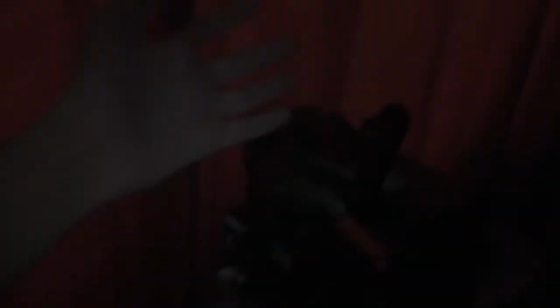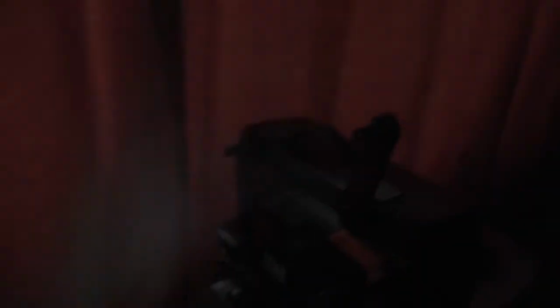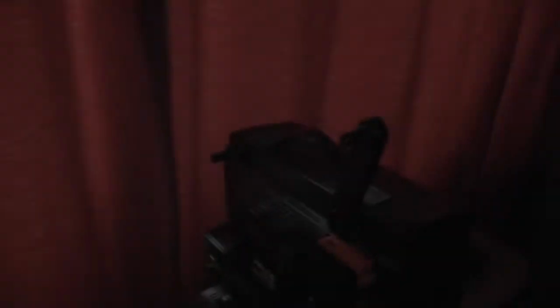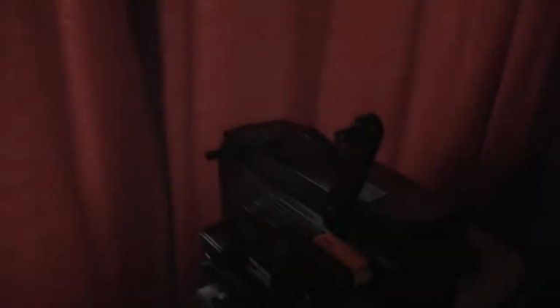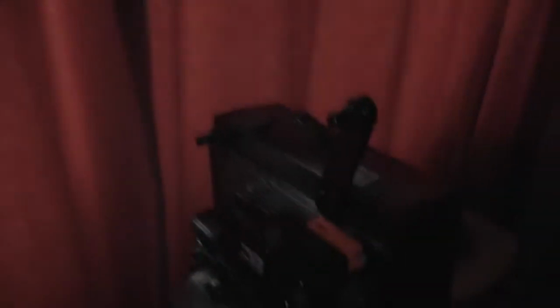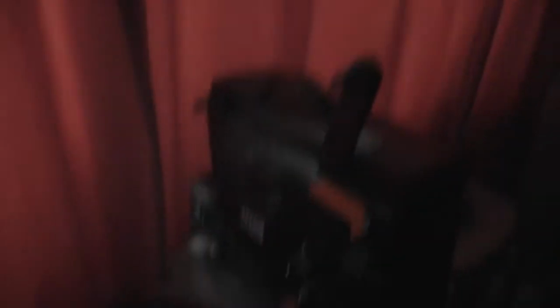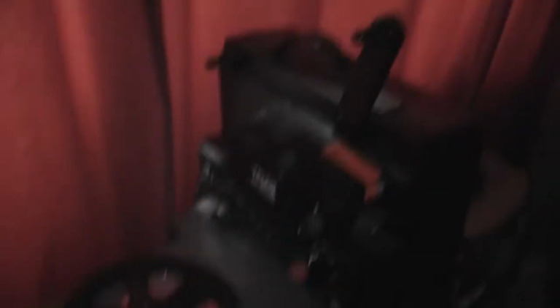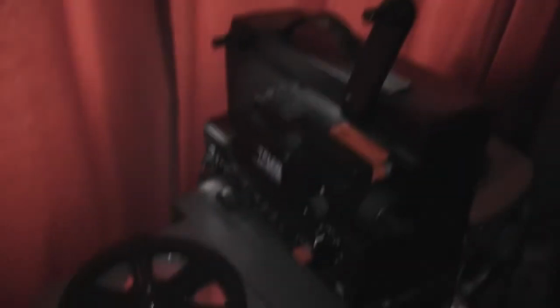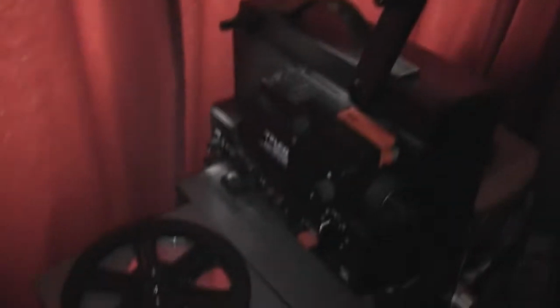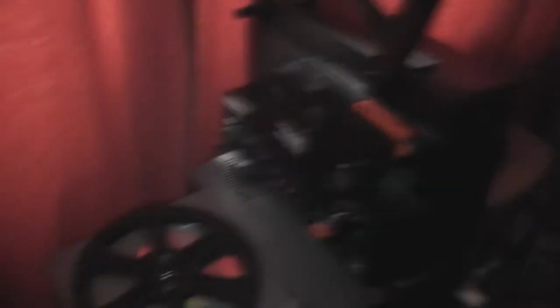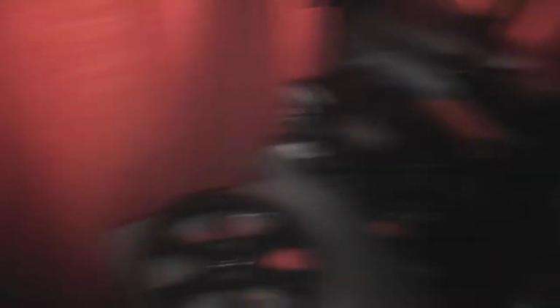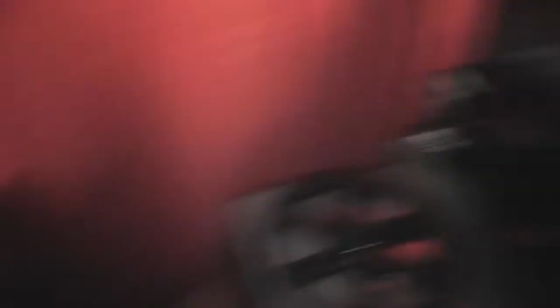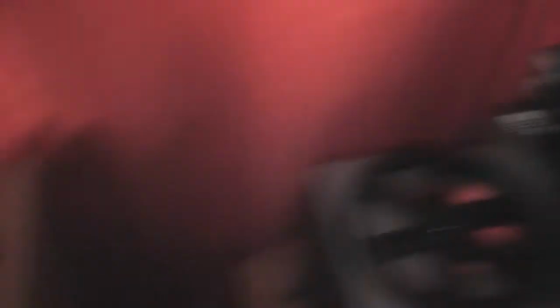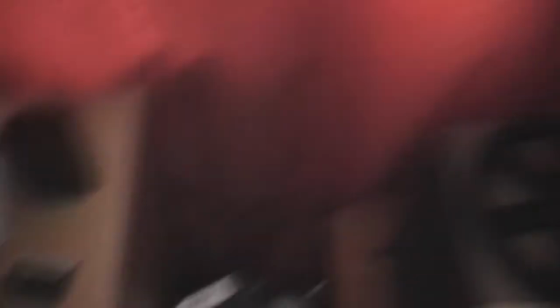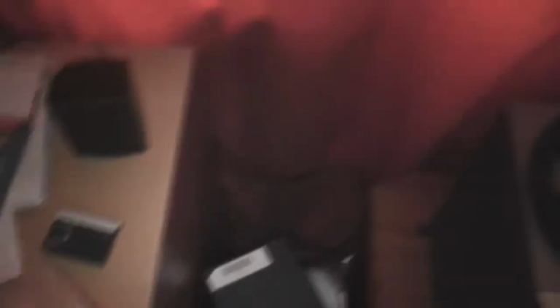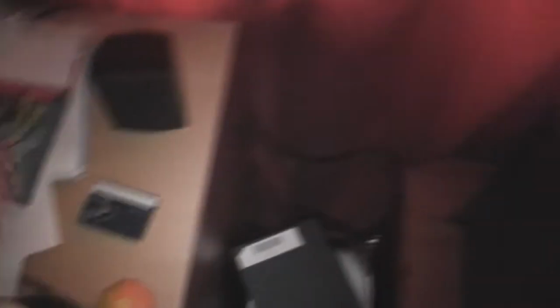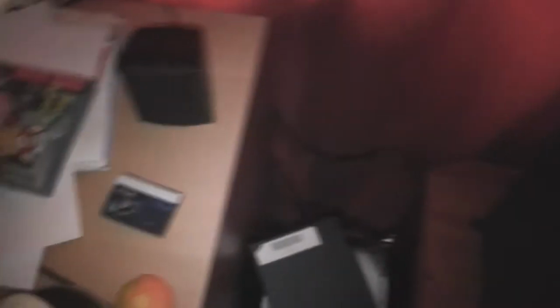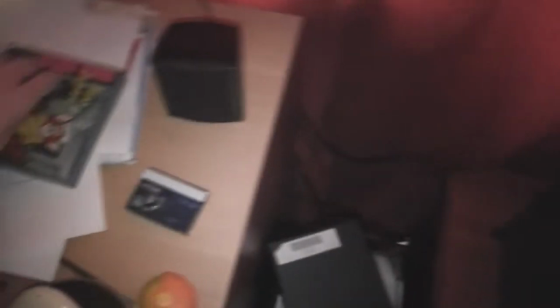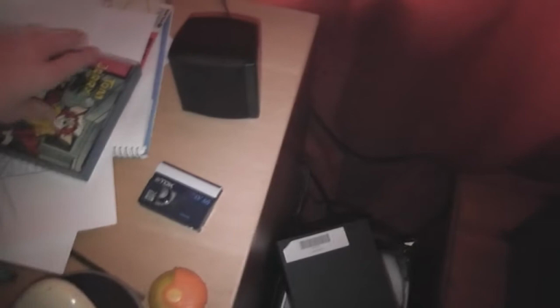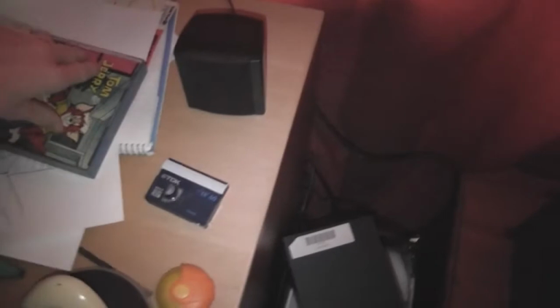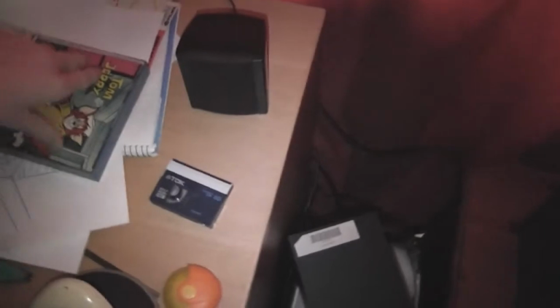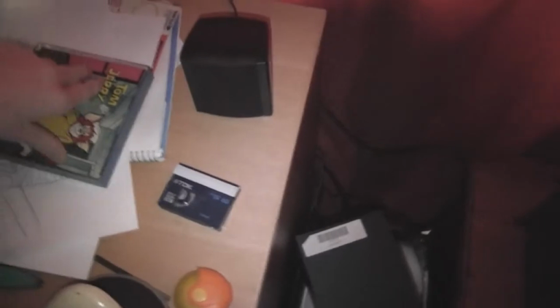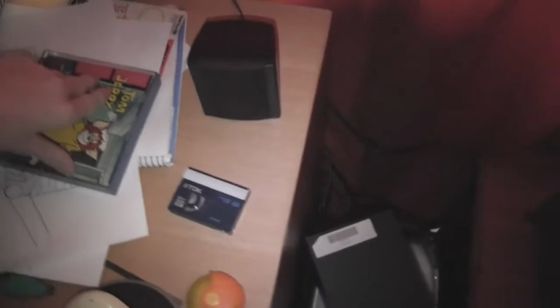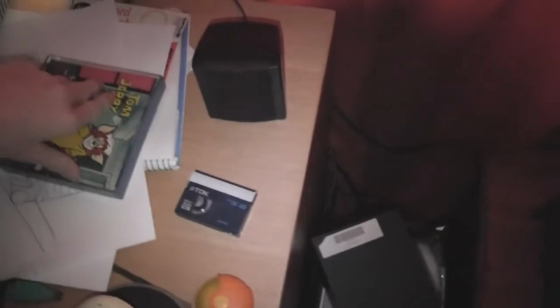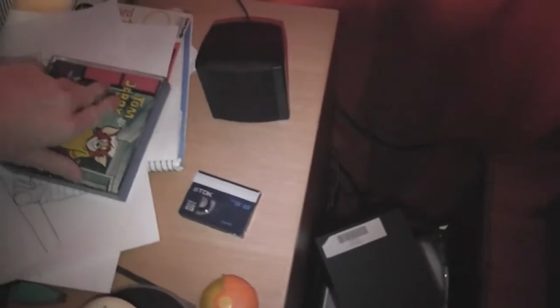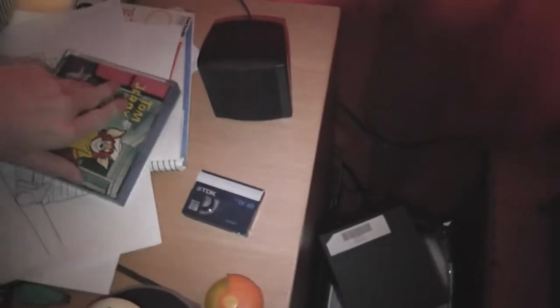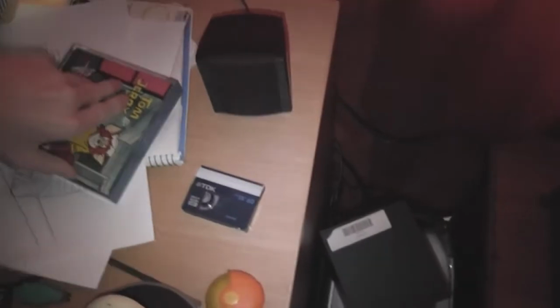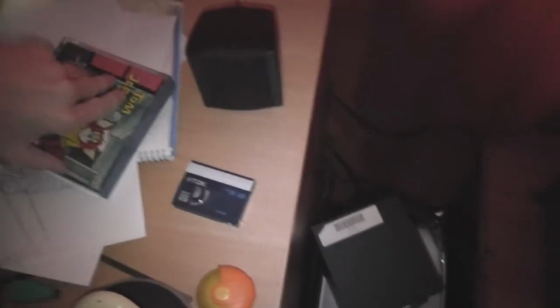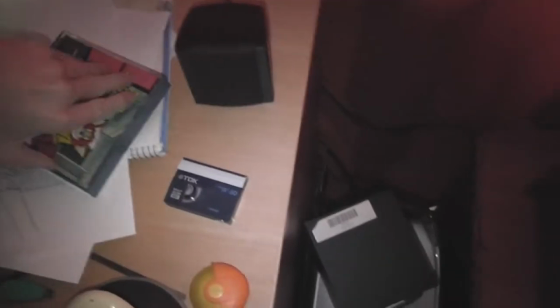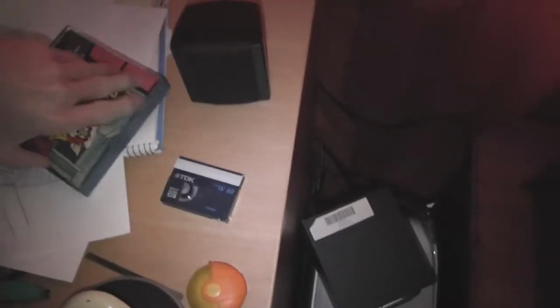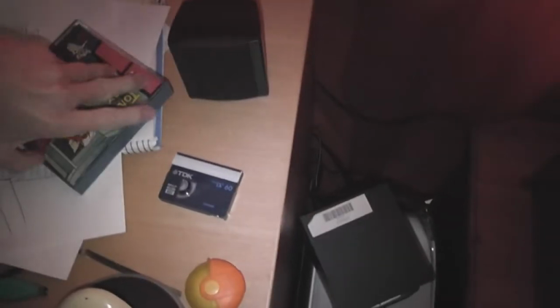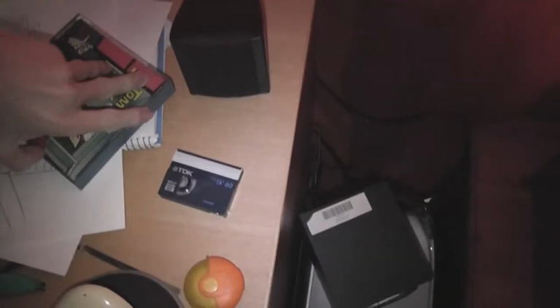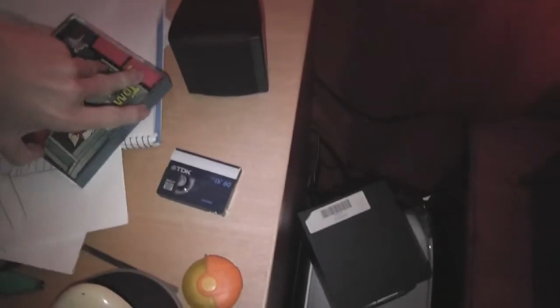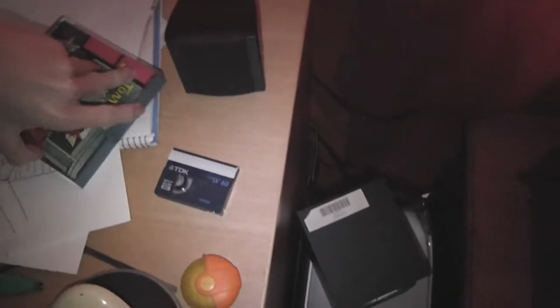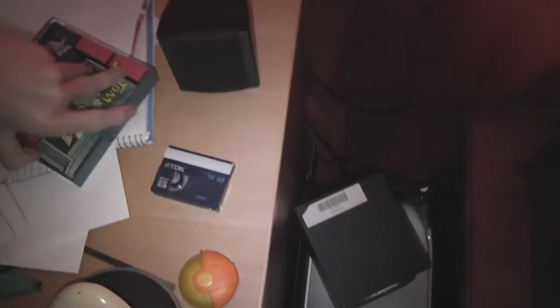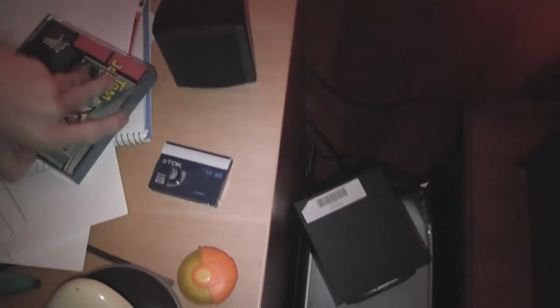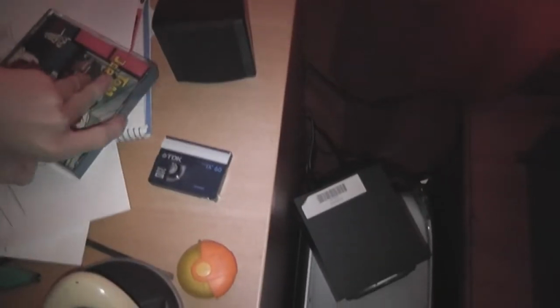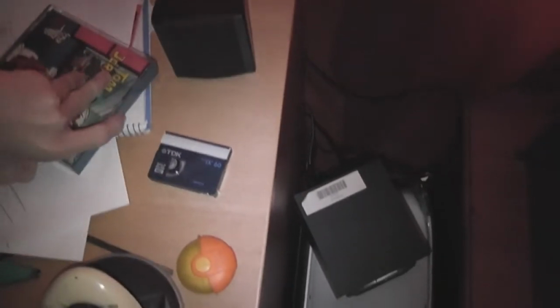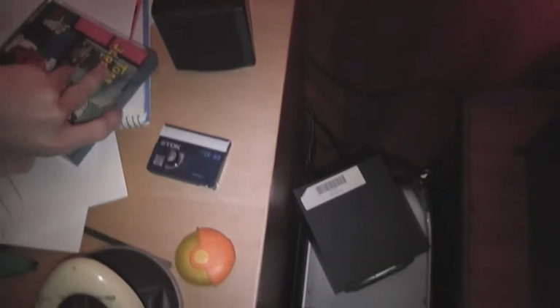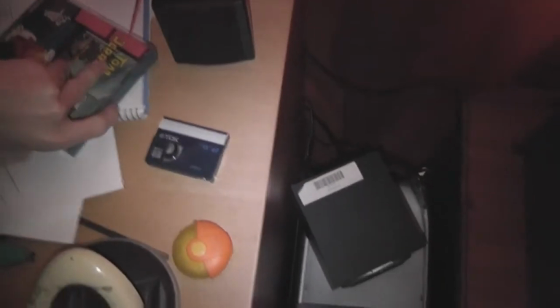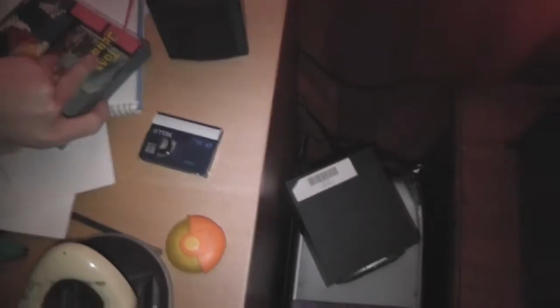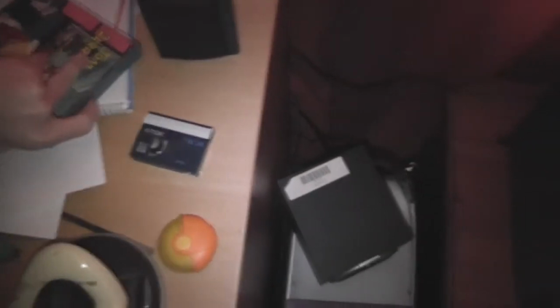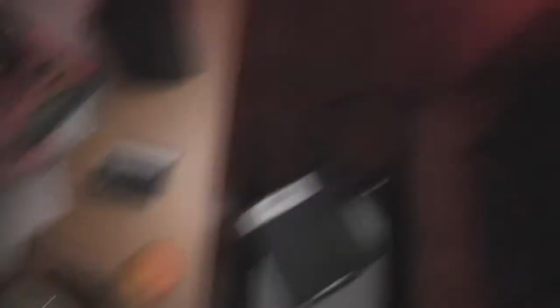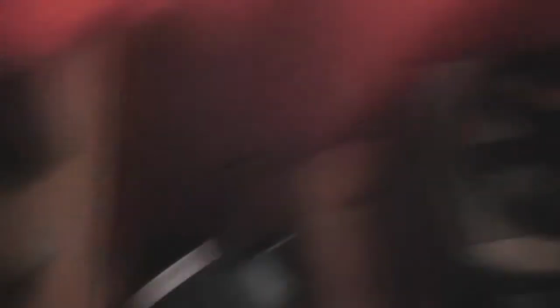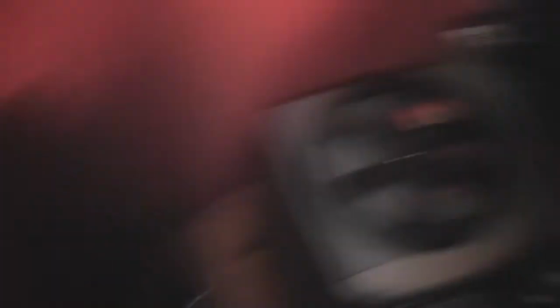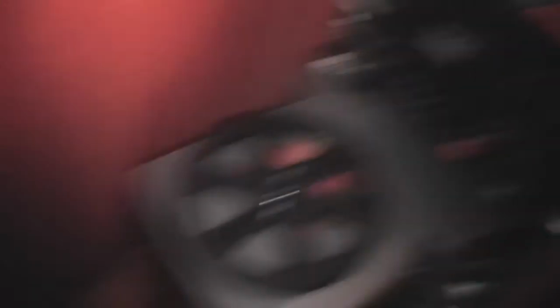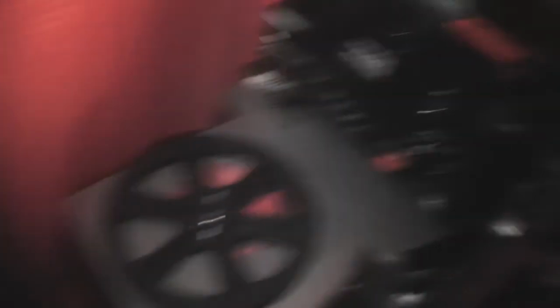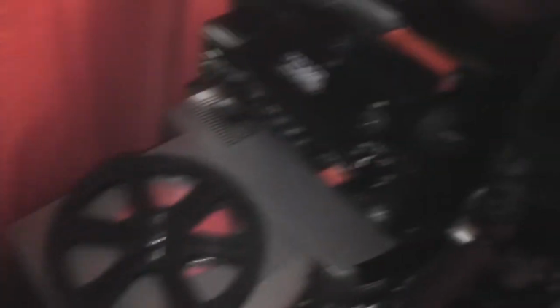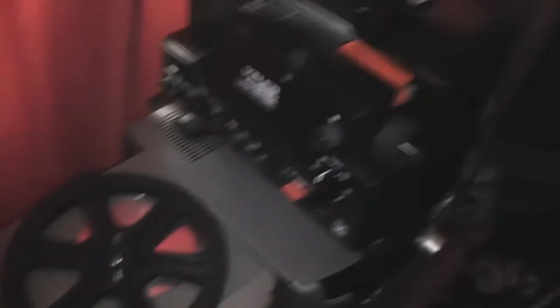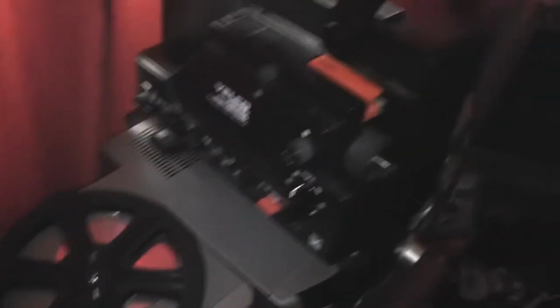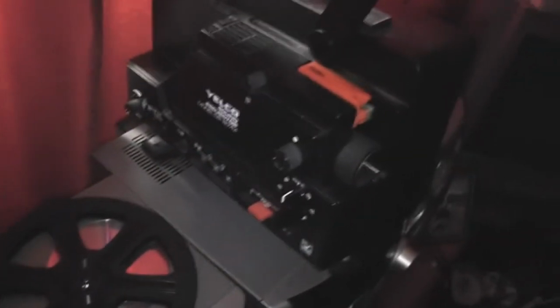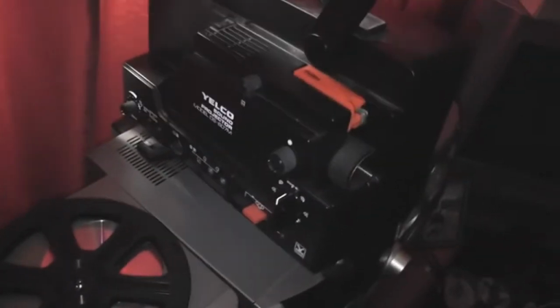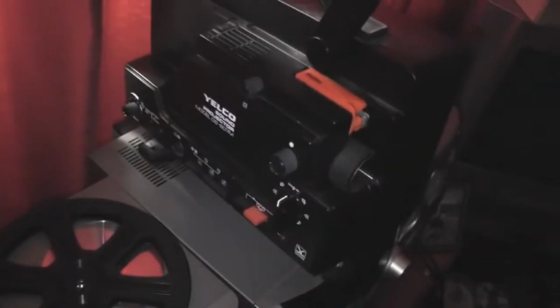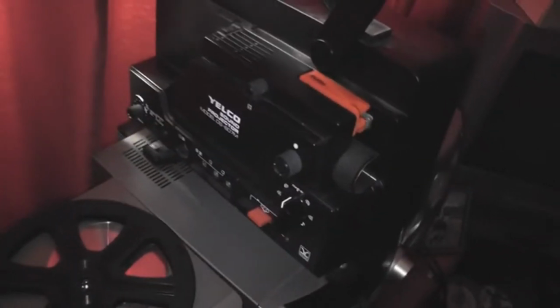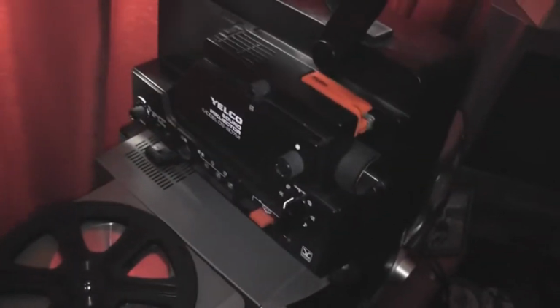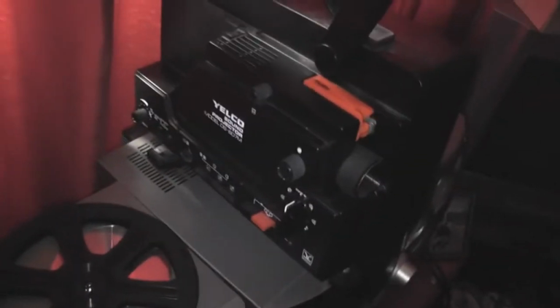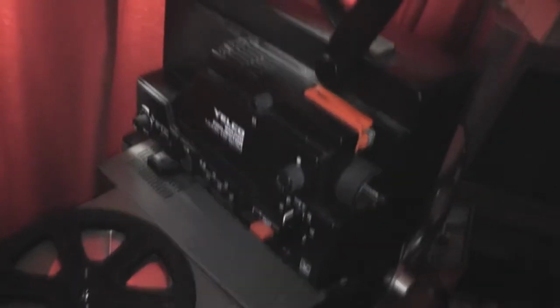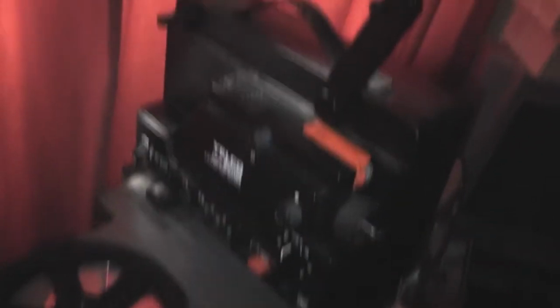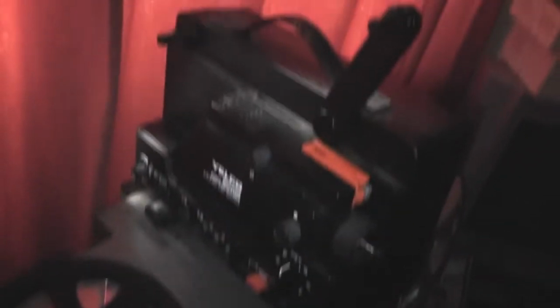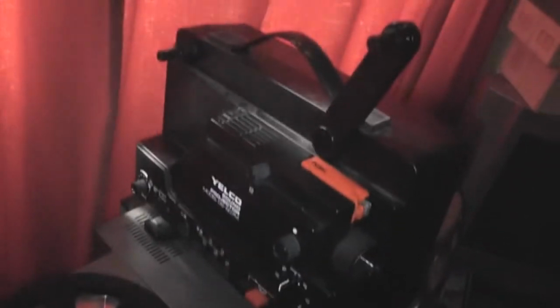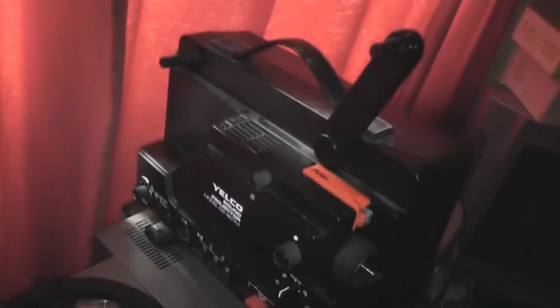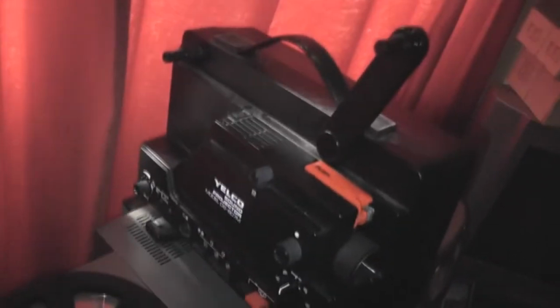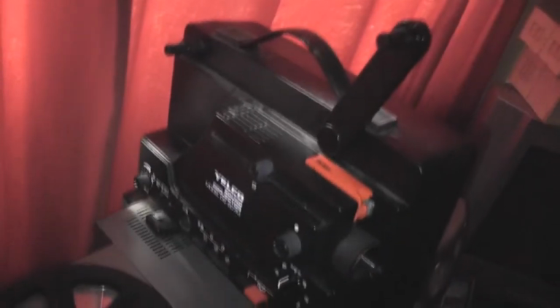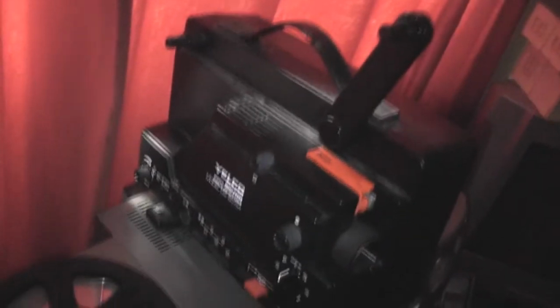Hello, FurryFox here, and today I shall be showing you this old projector I happen to own.